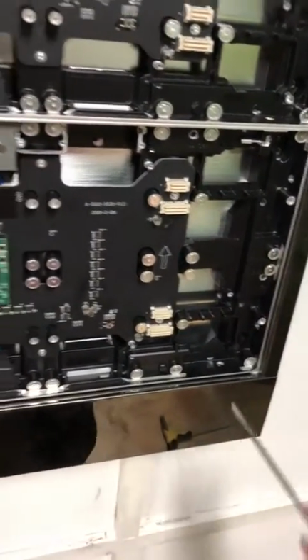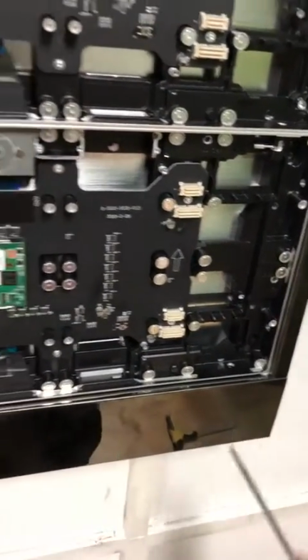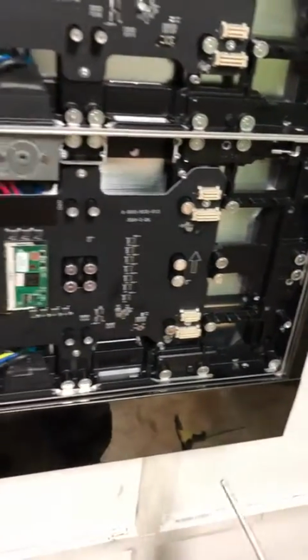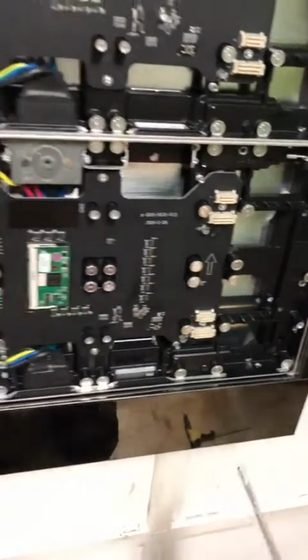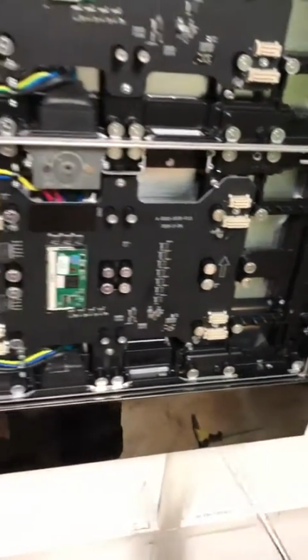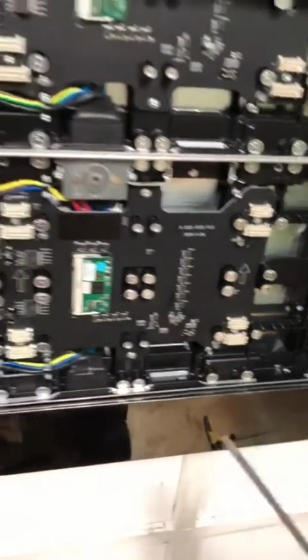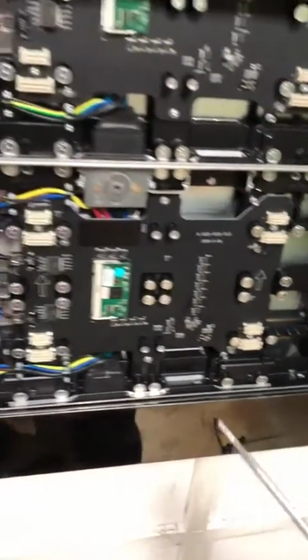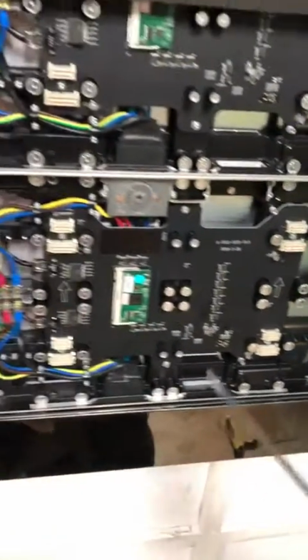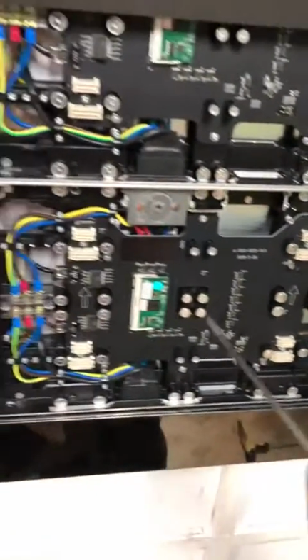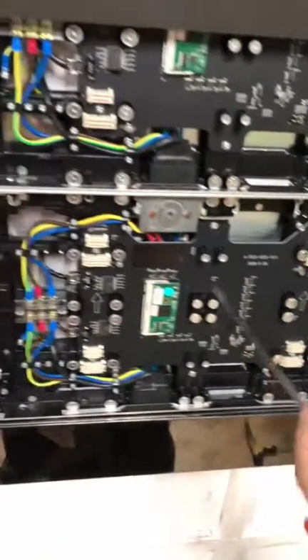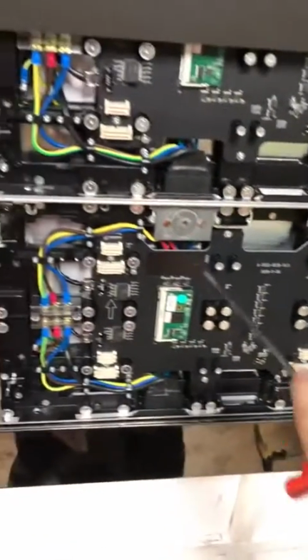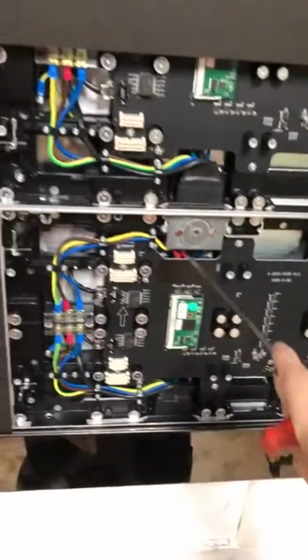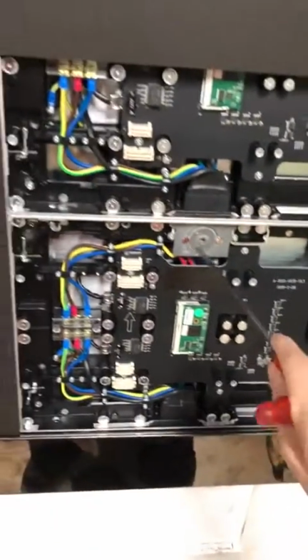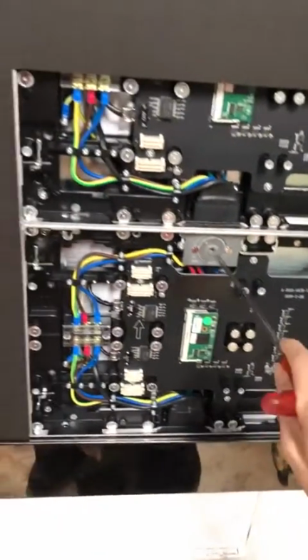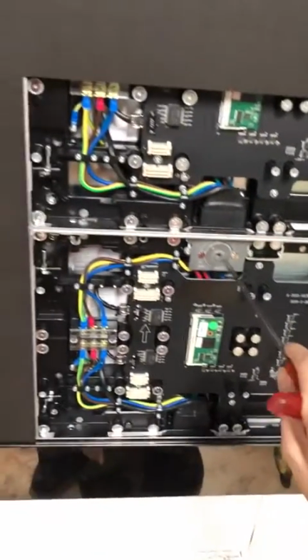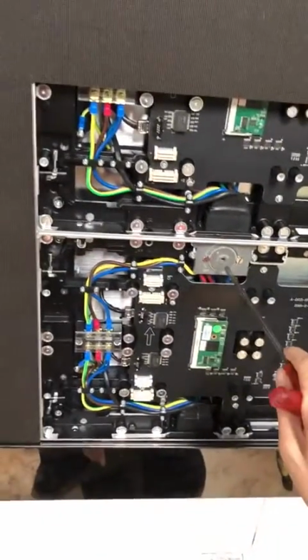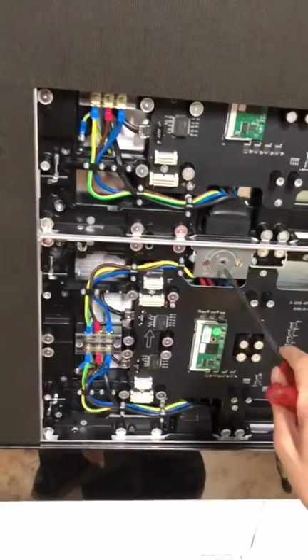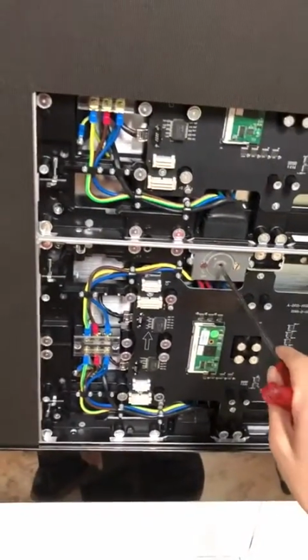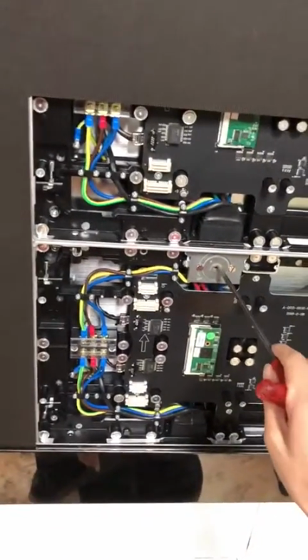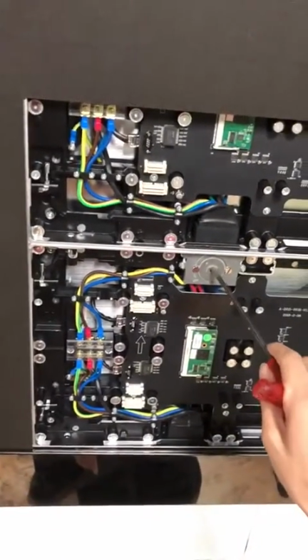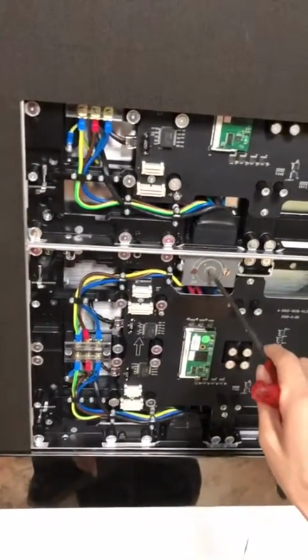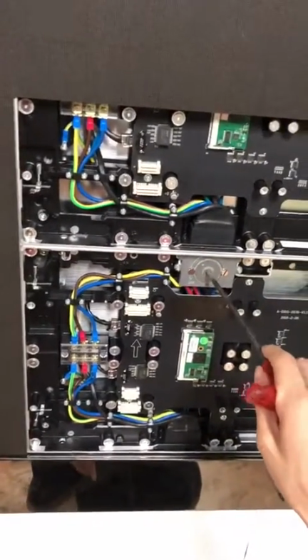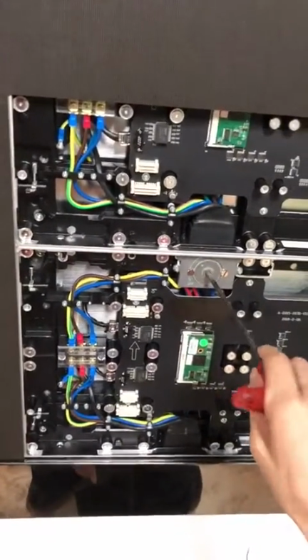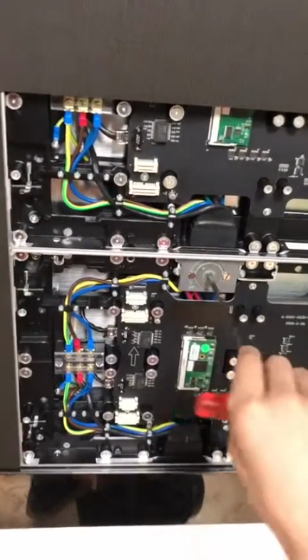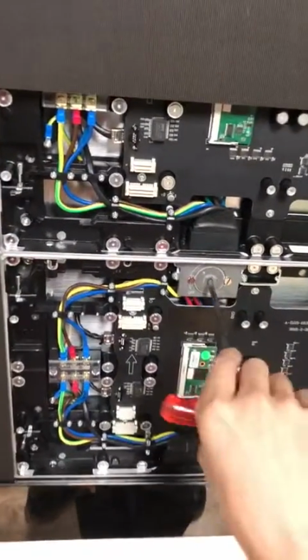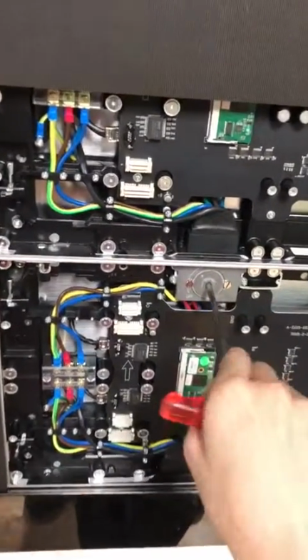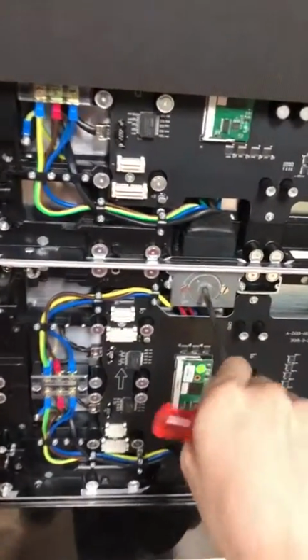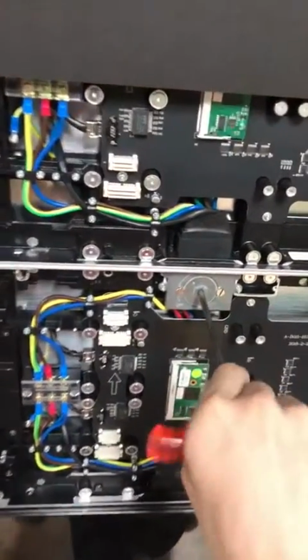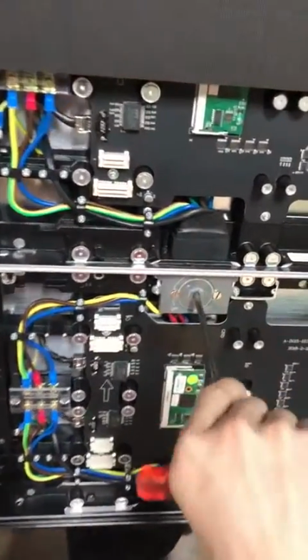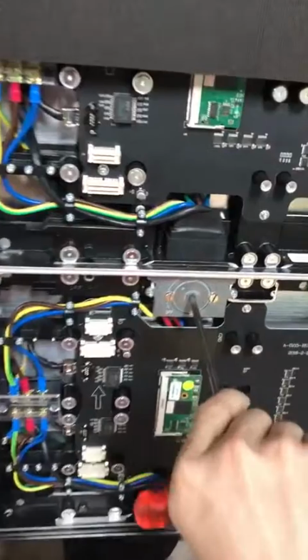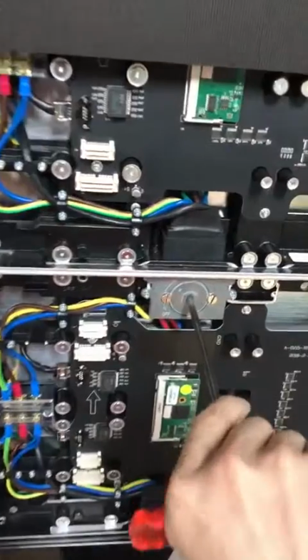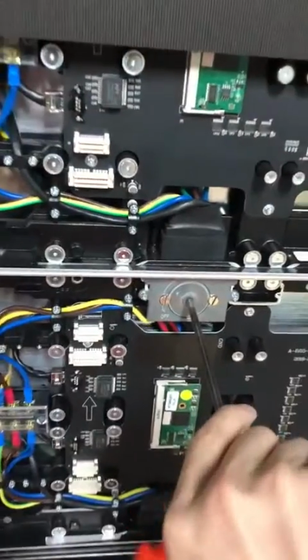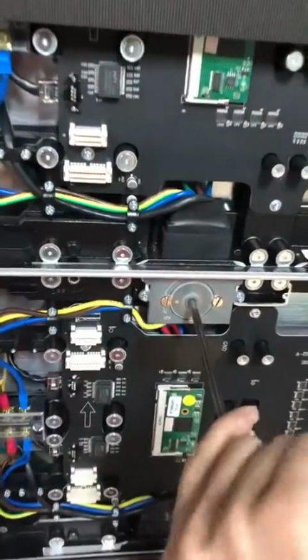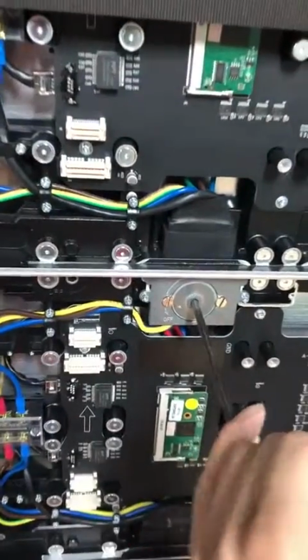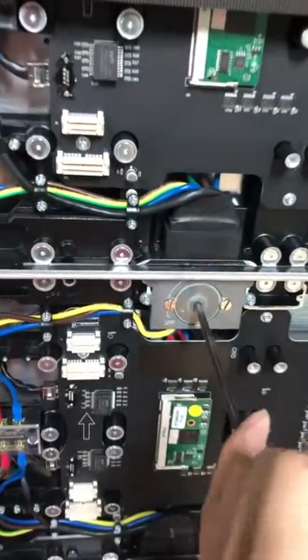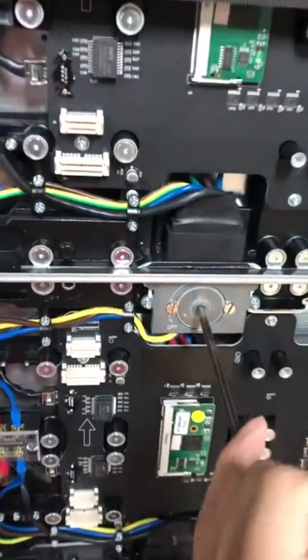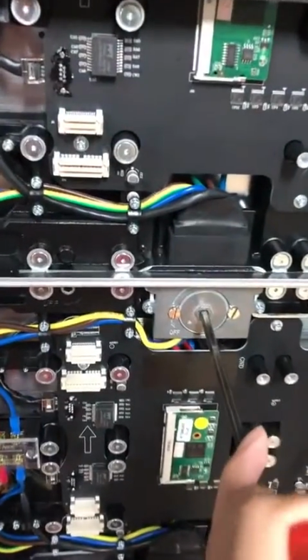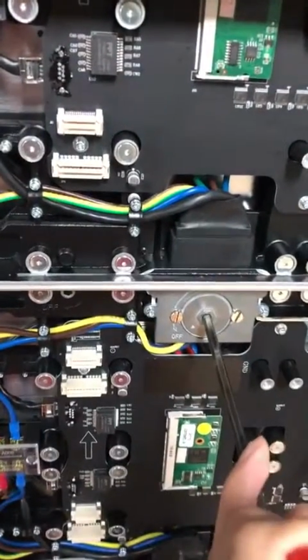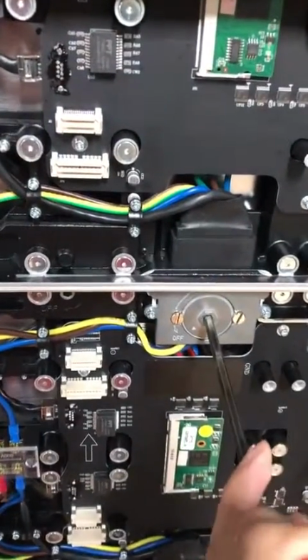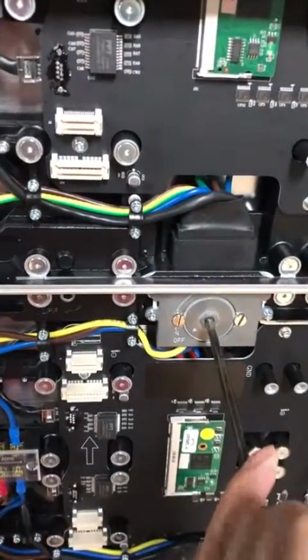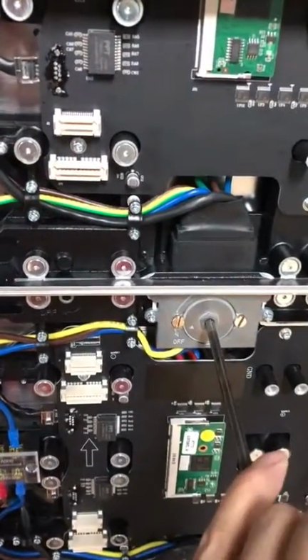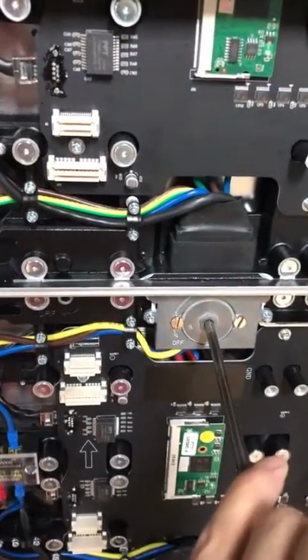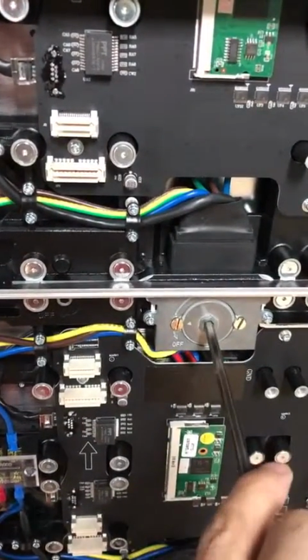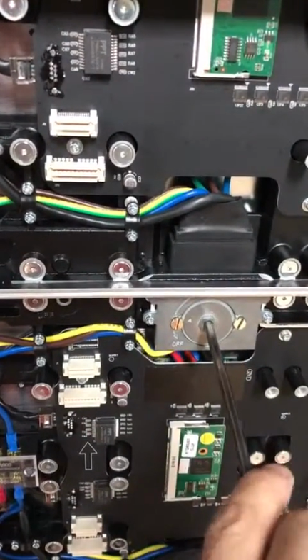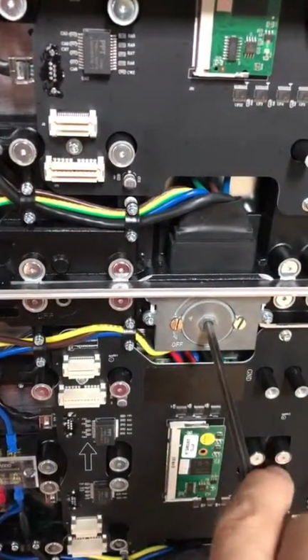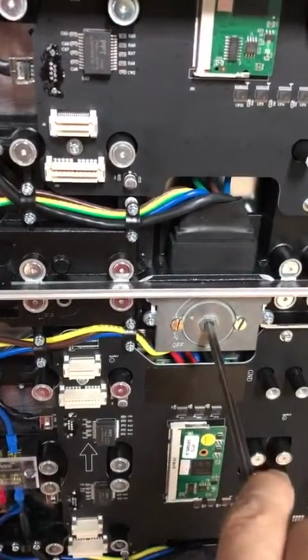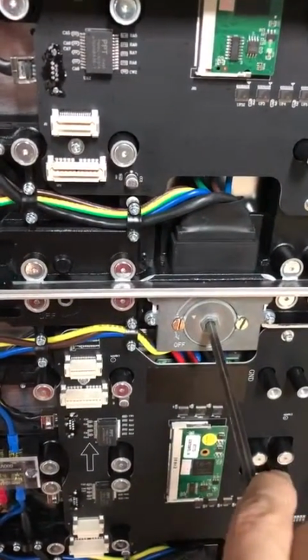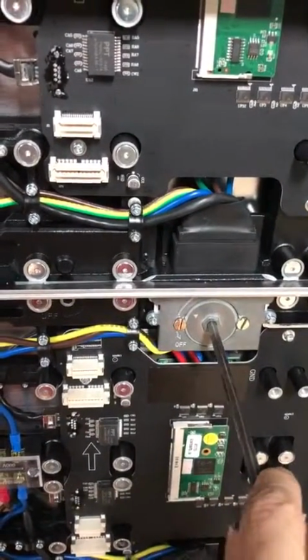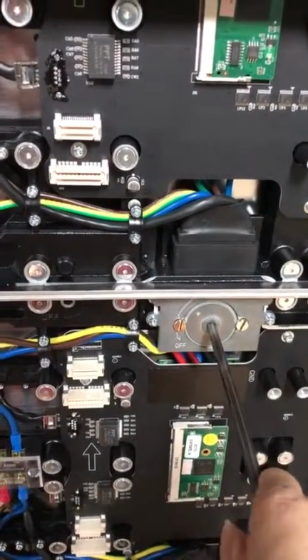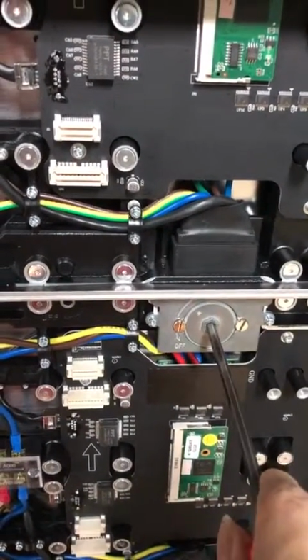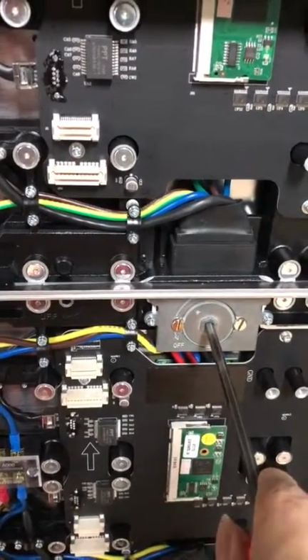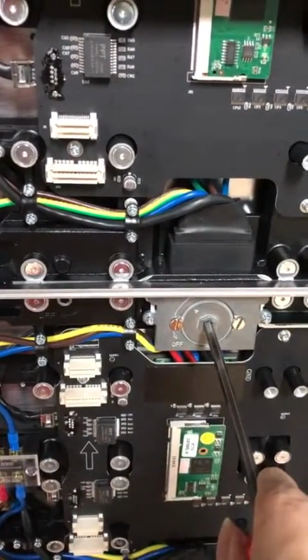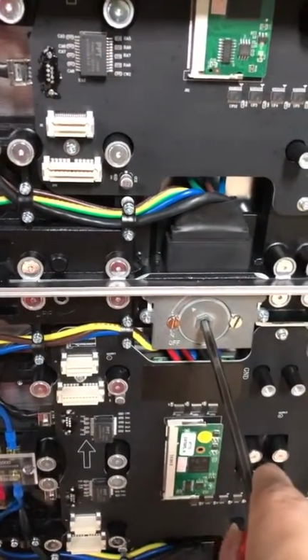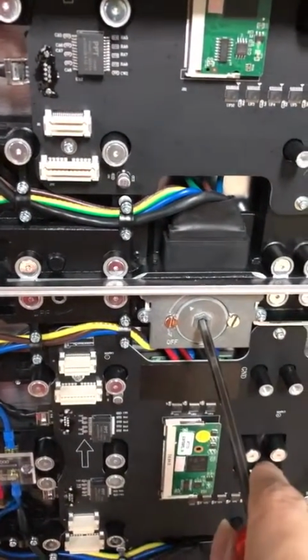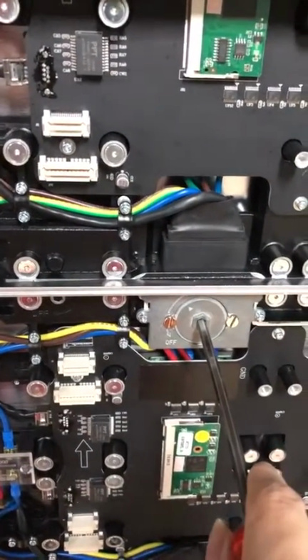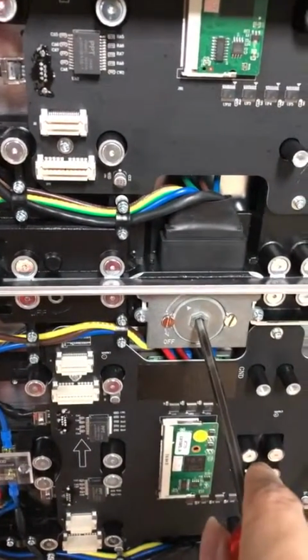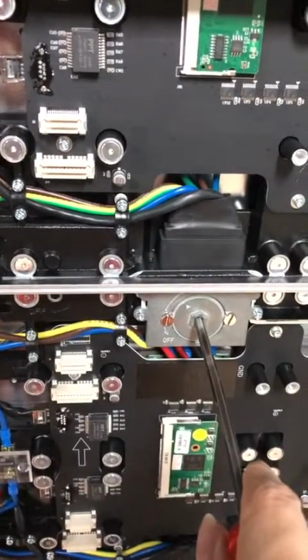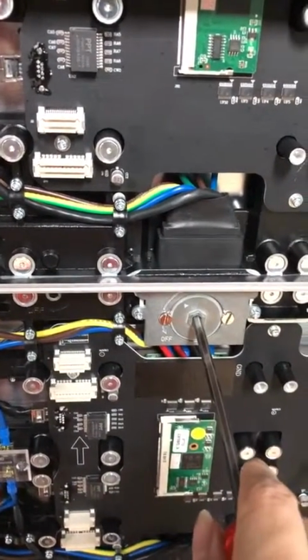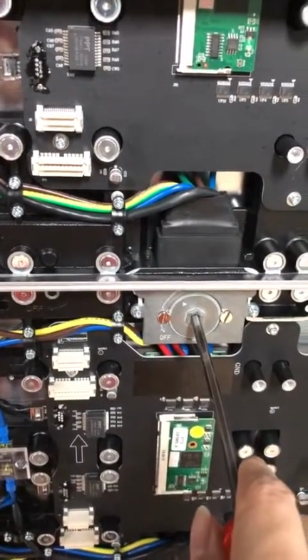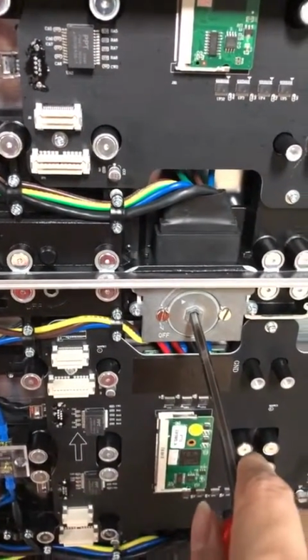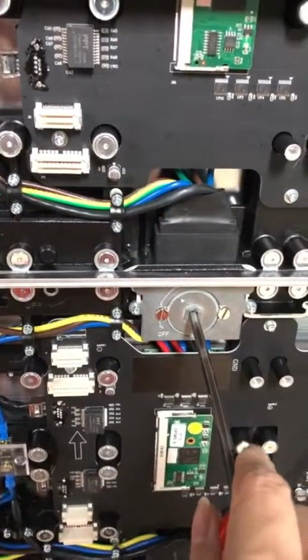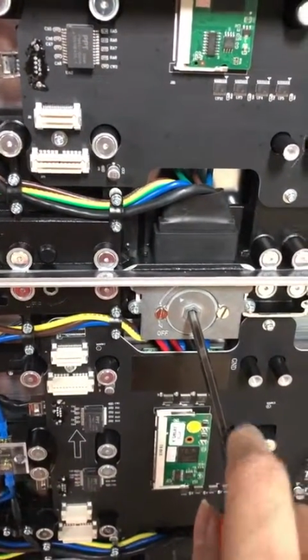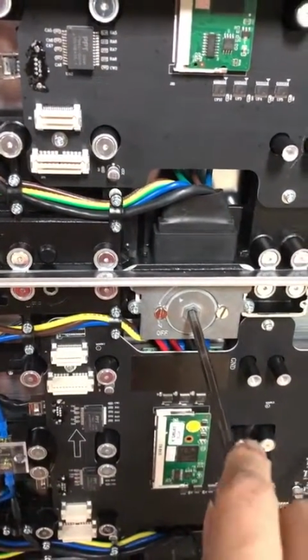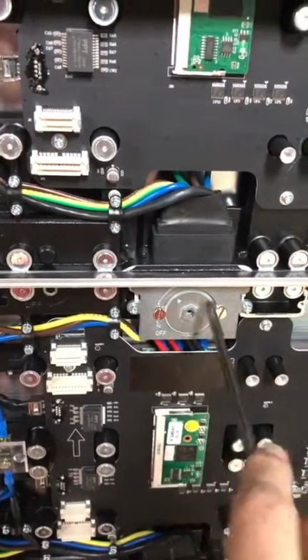And the third, you should turn on the power and signal connector.